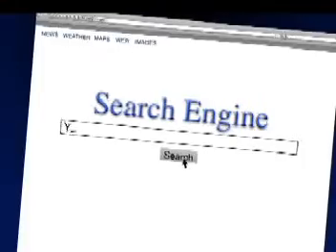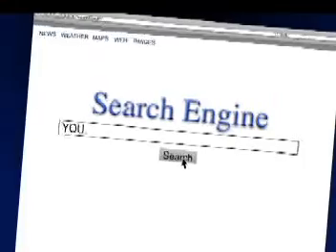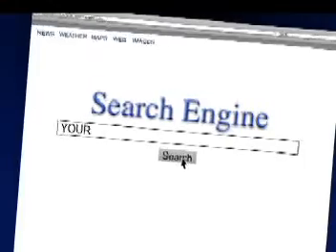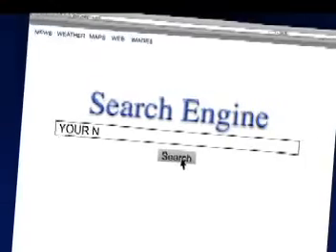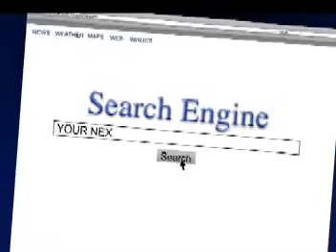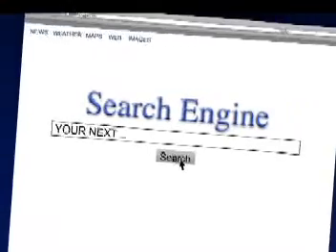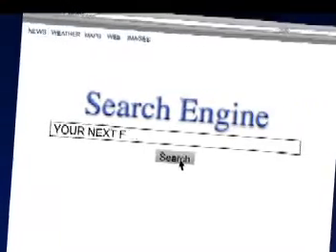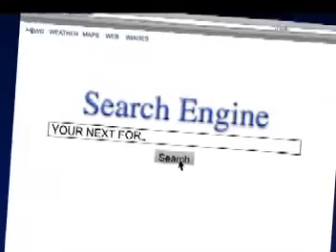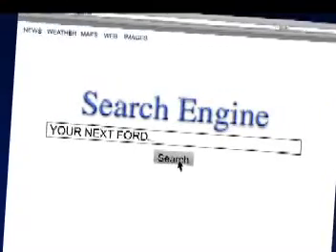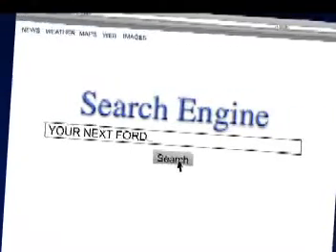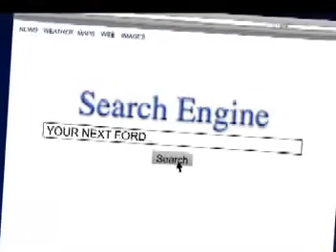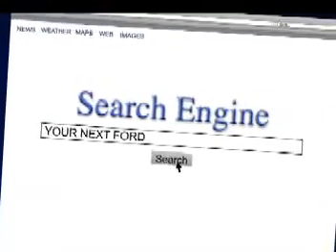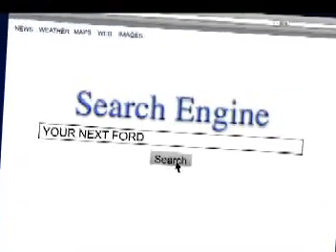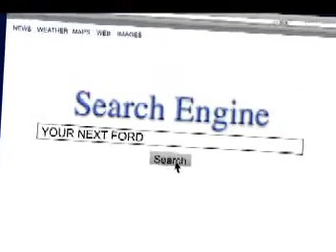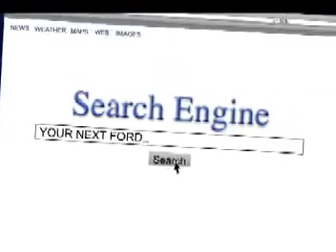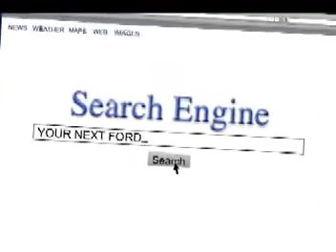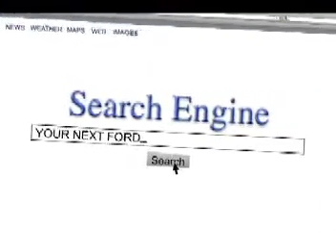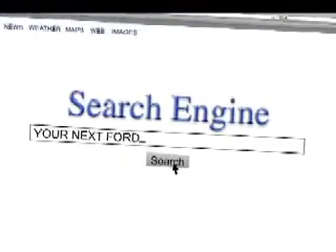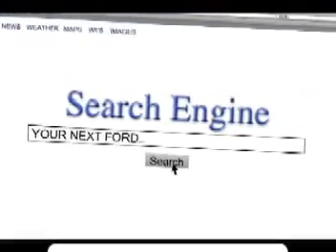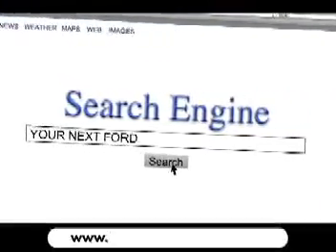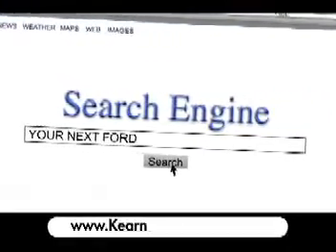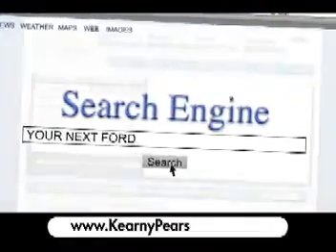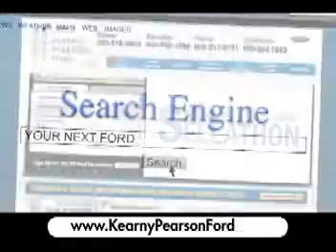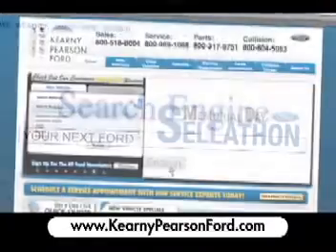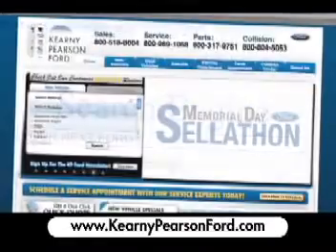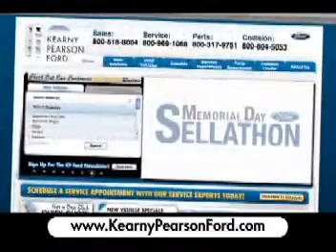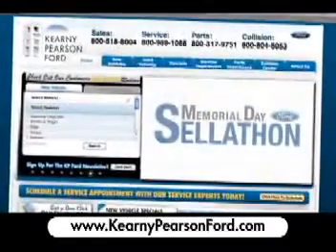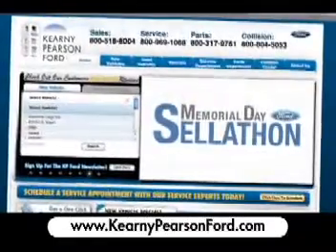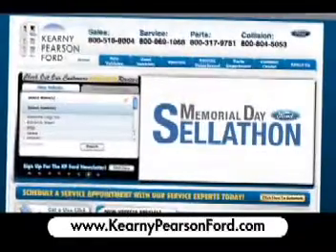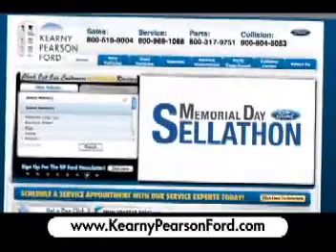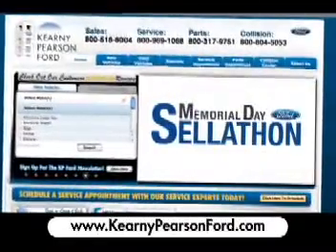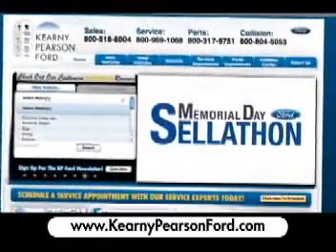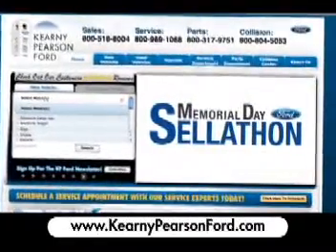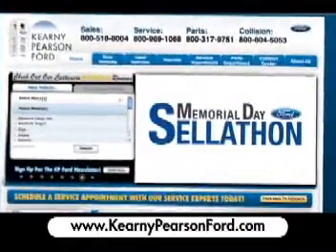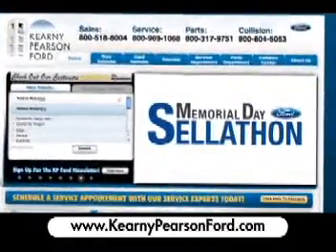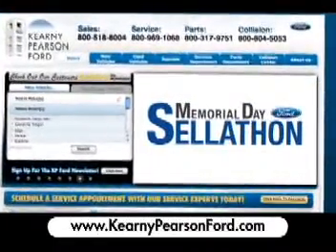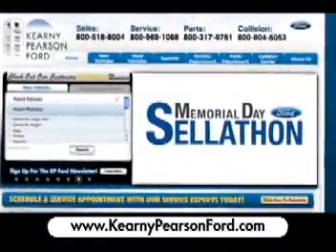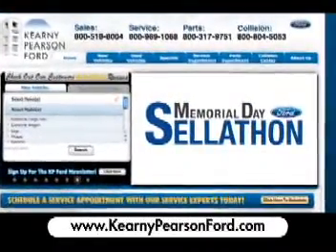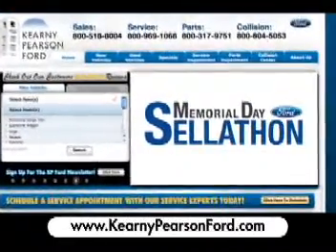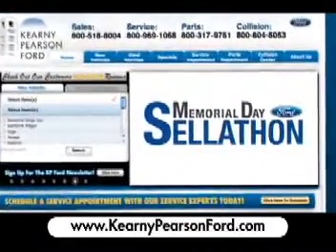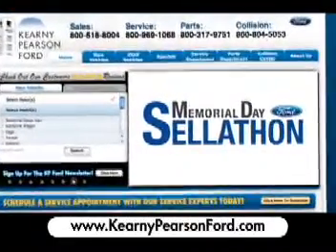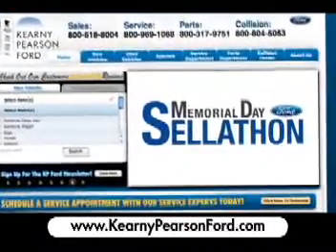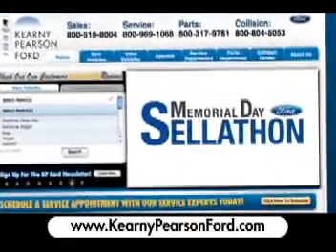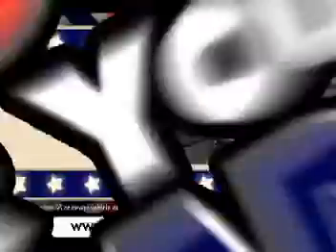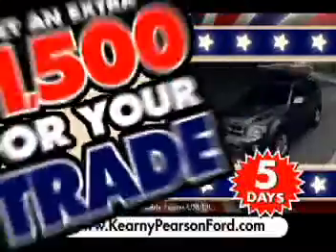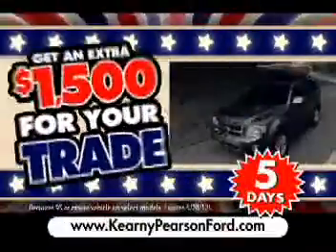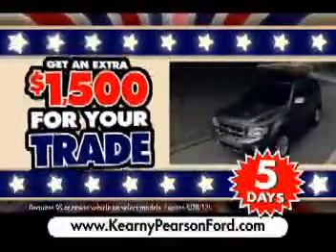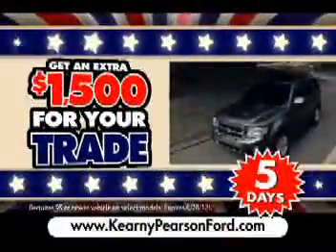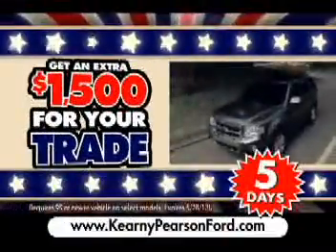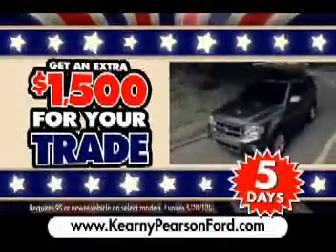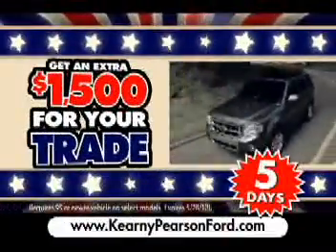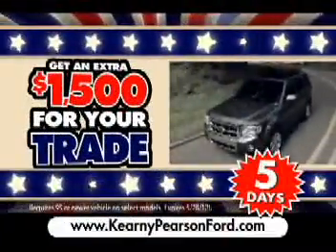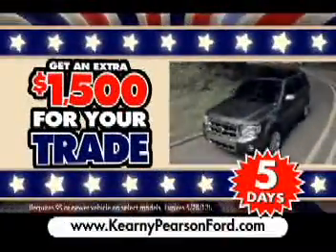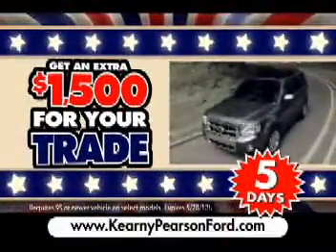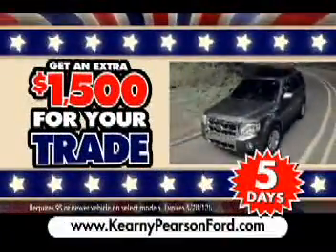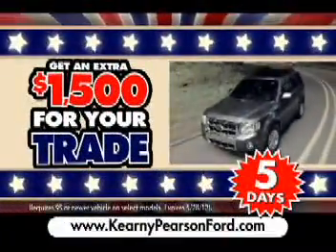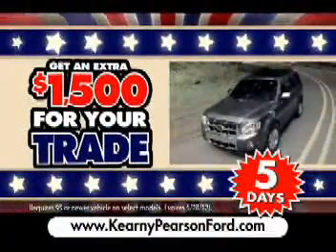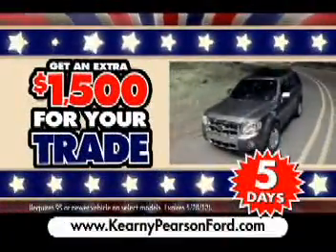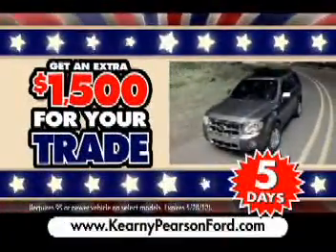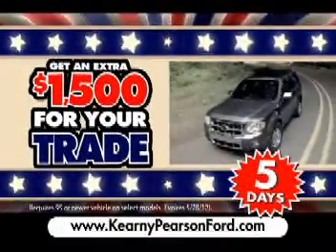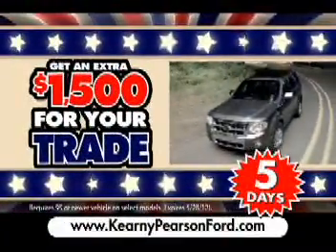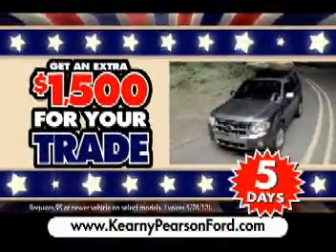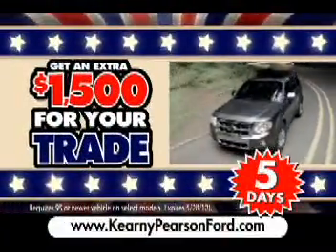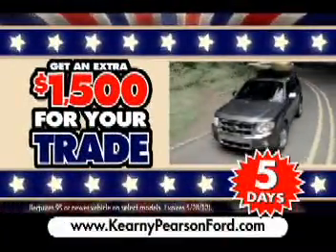Searching for your next Ford is easy at KearneyPearsonFord.com. It's our Memorial Day Sell-A-Thon, and you can get an extra $1,500 for your trade.